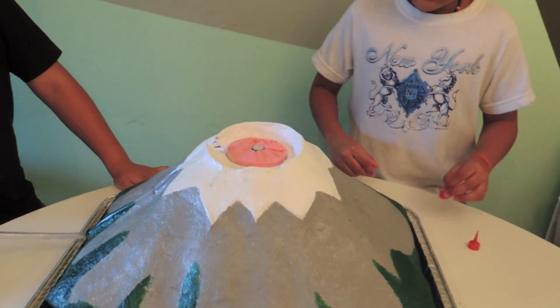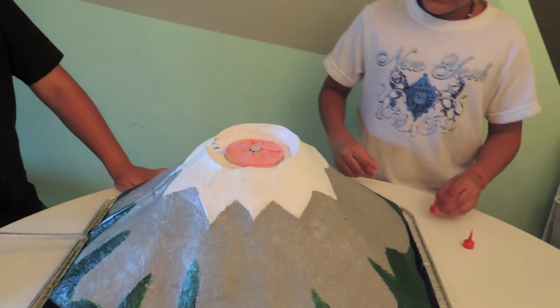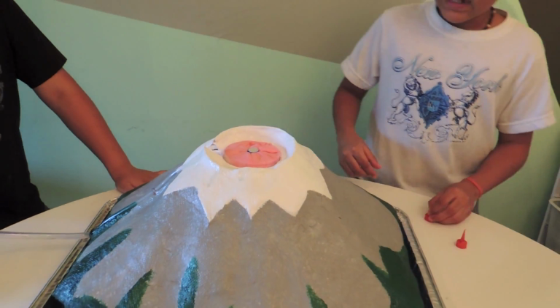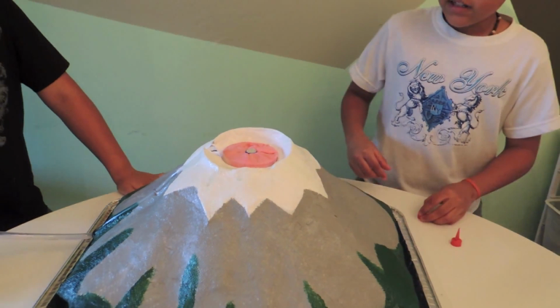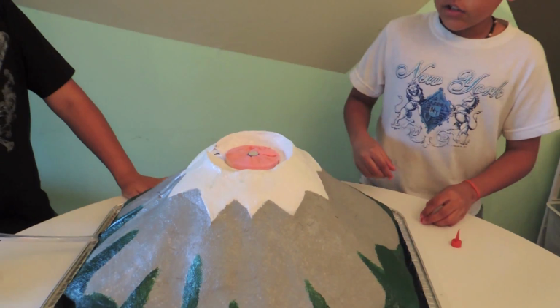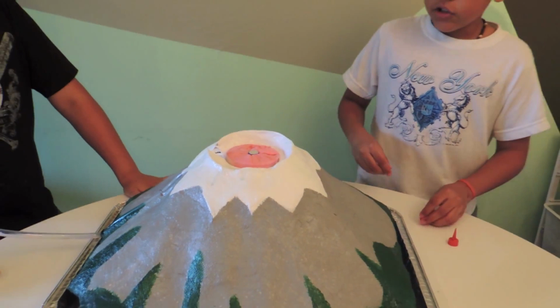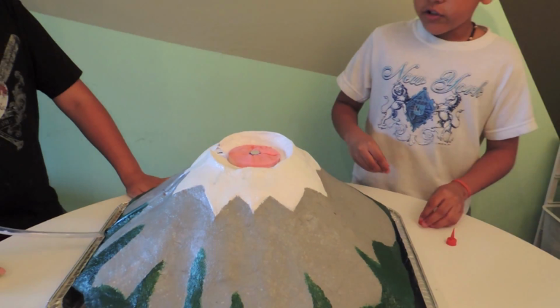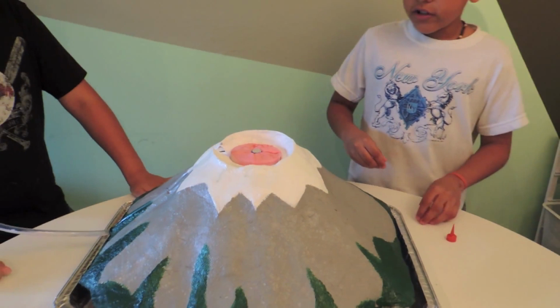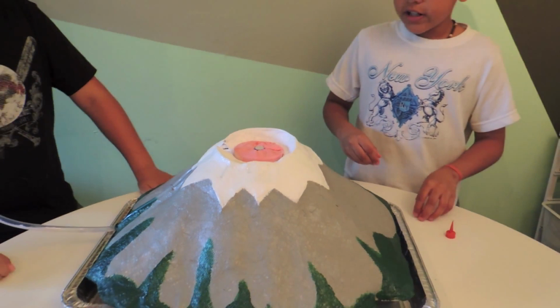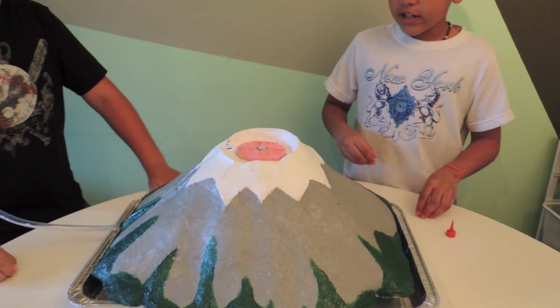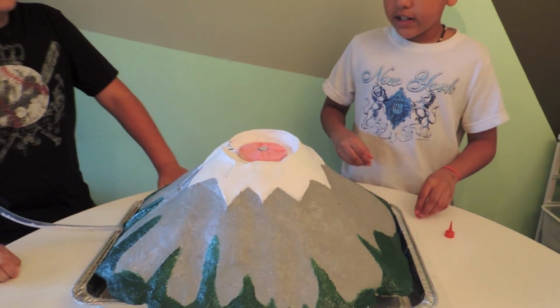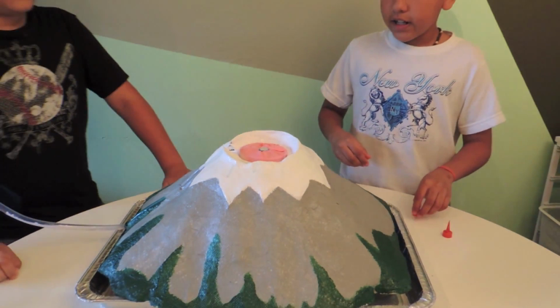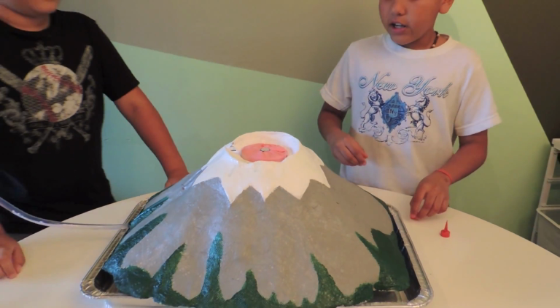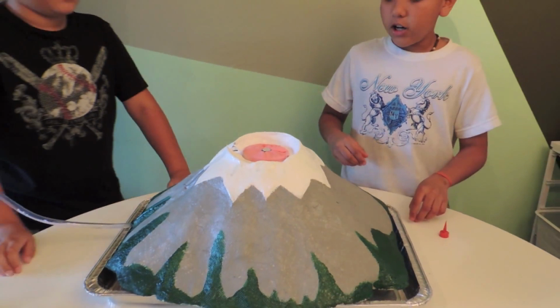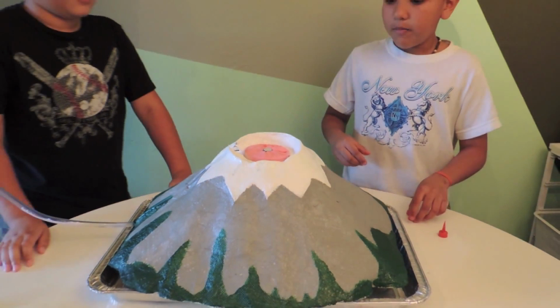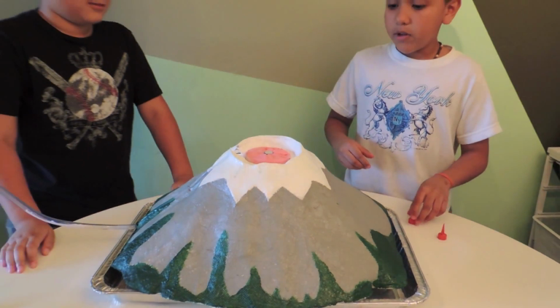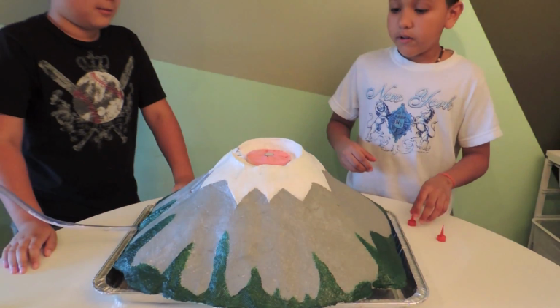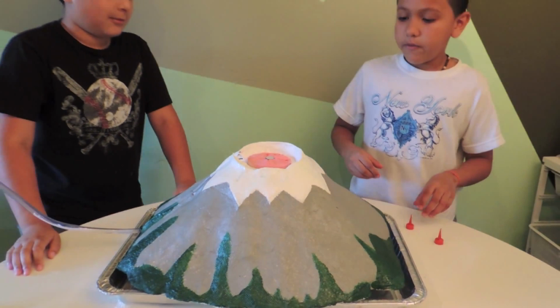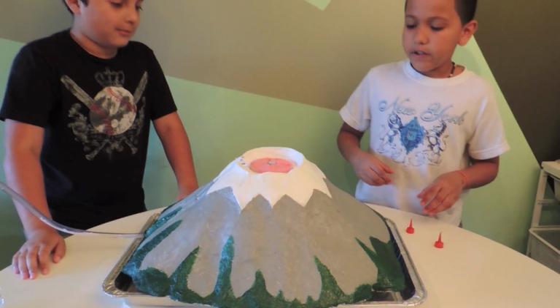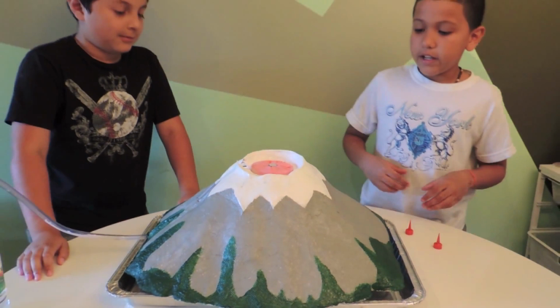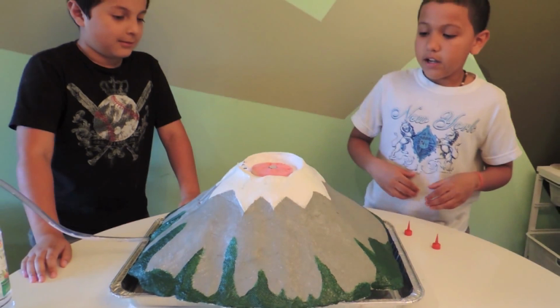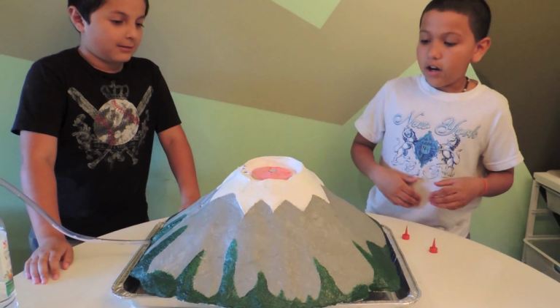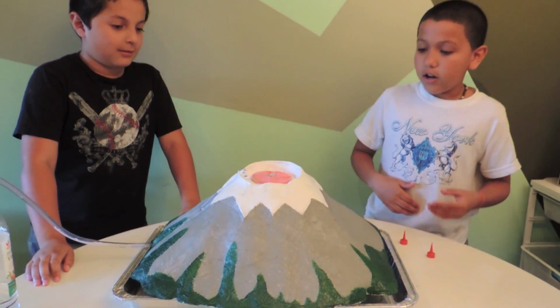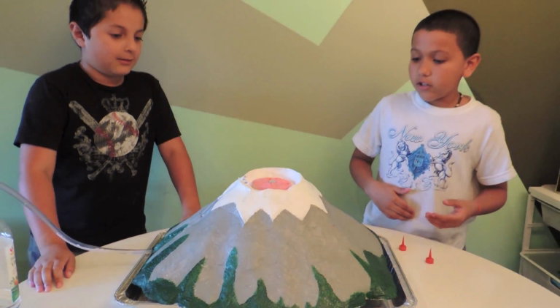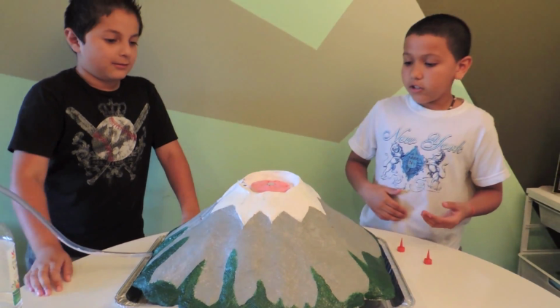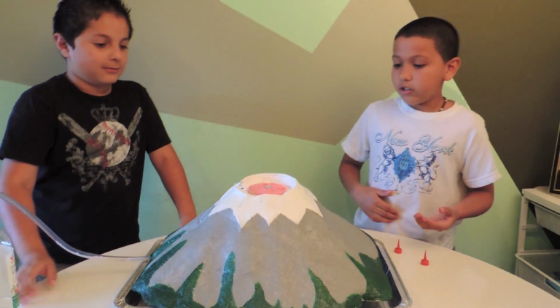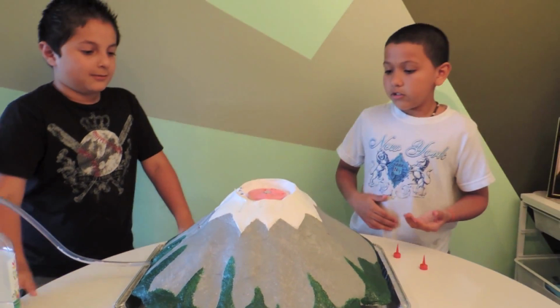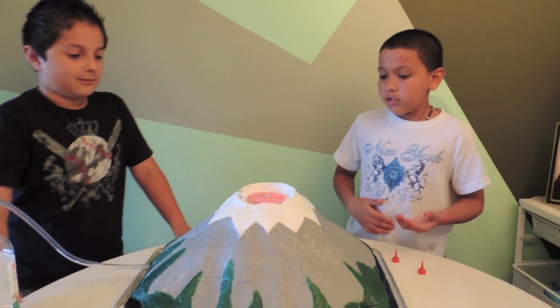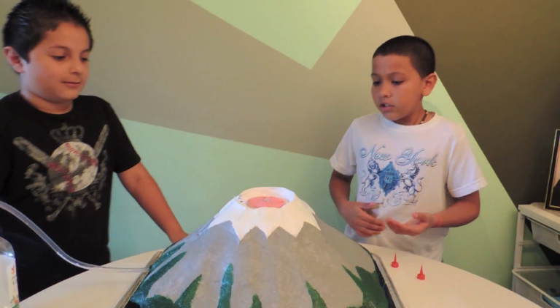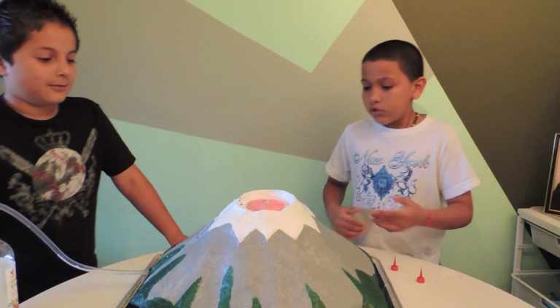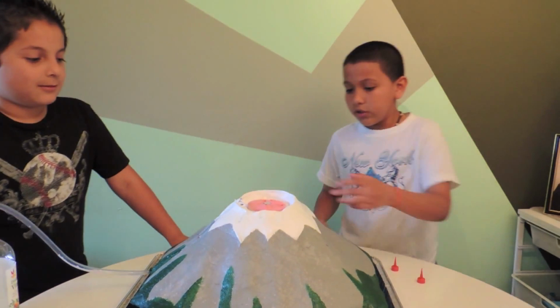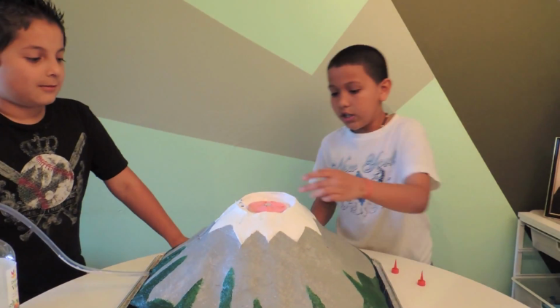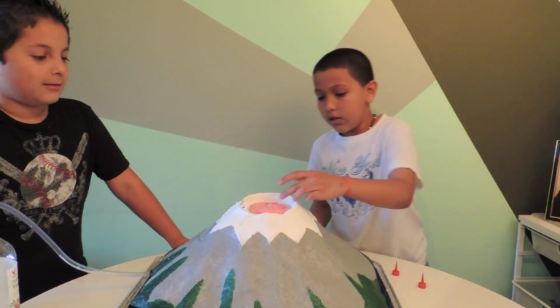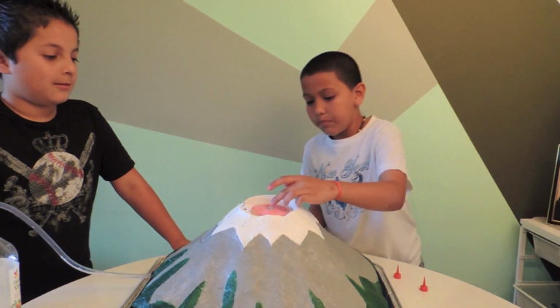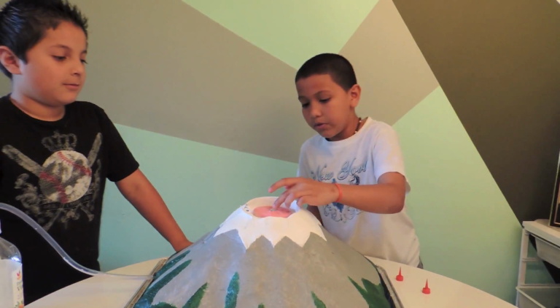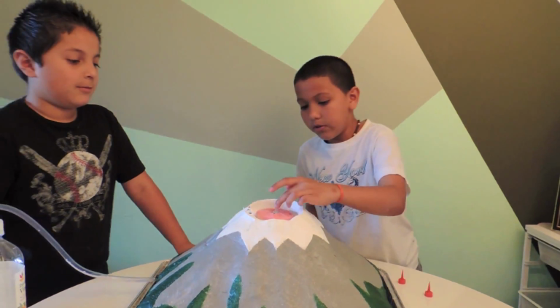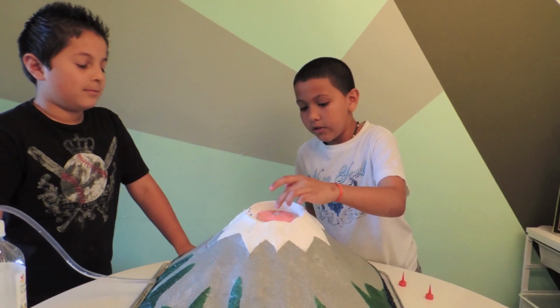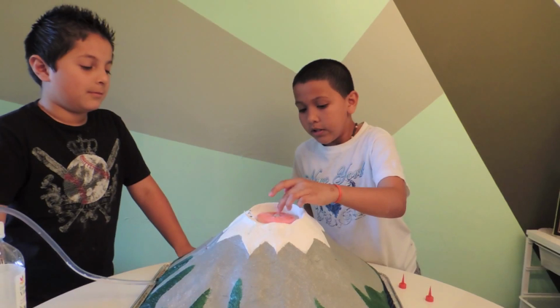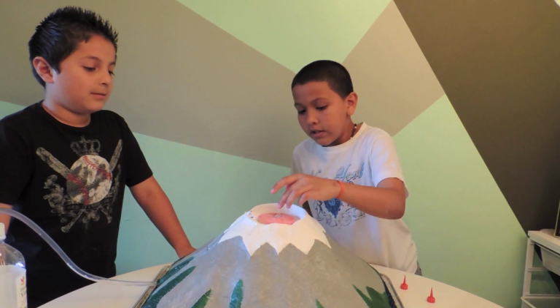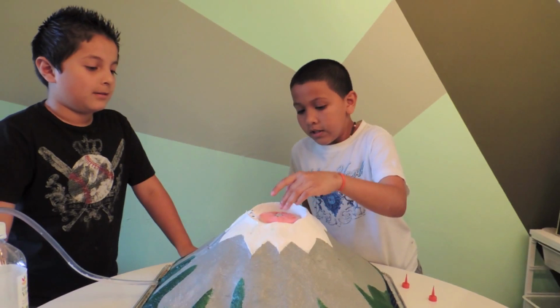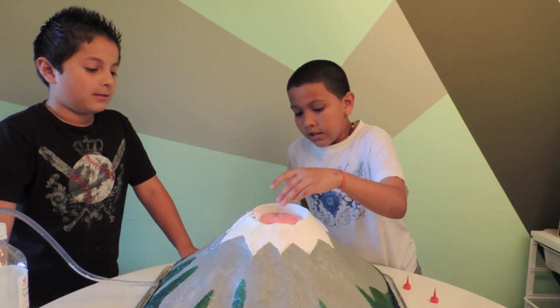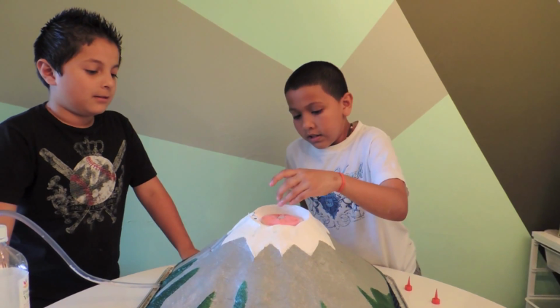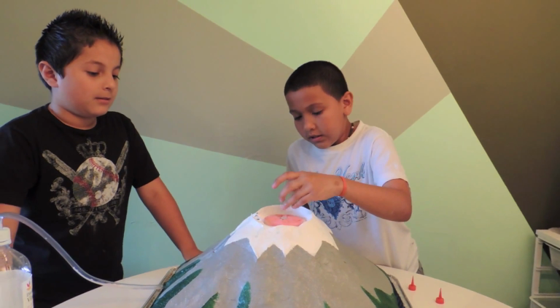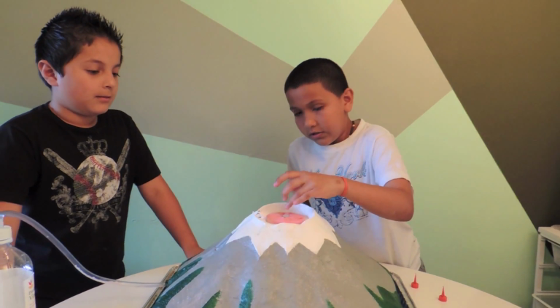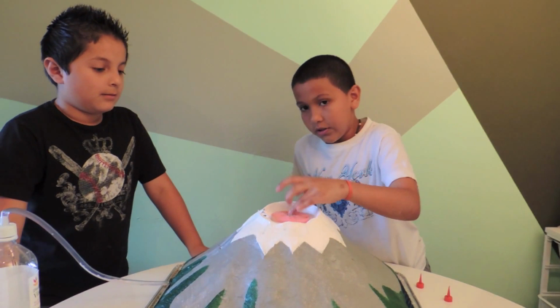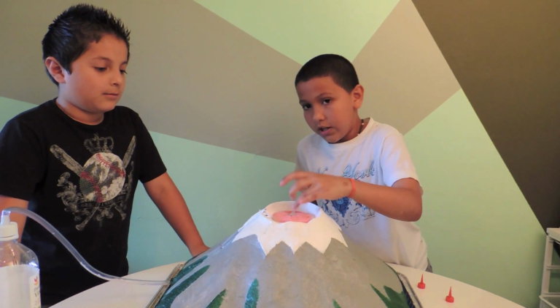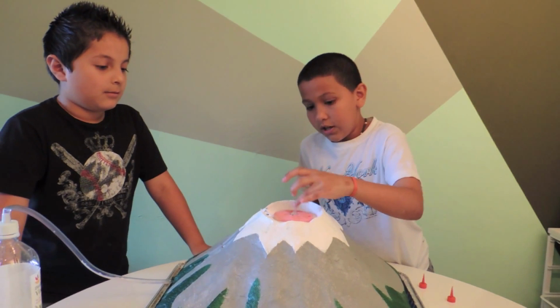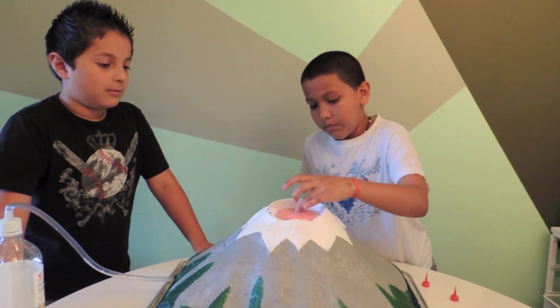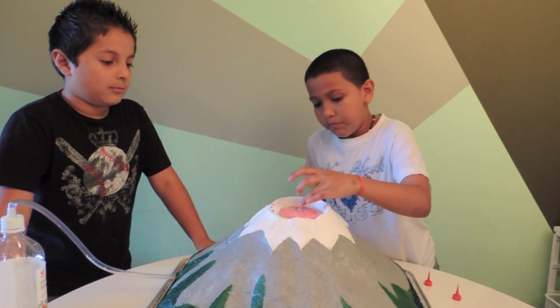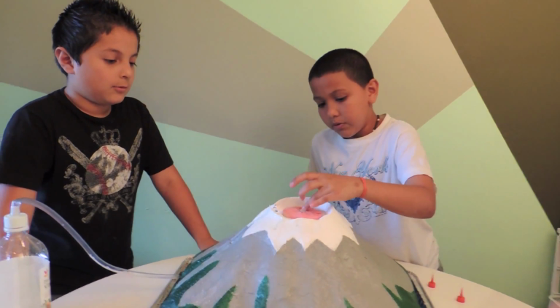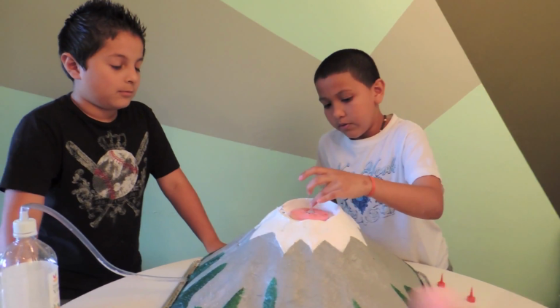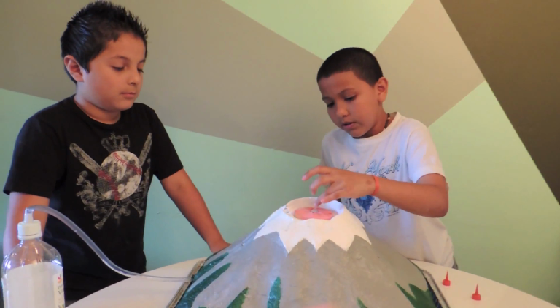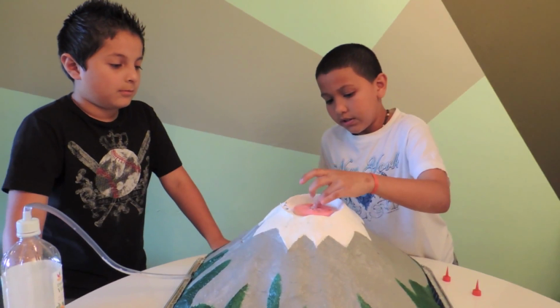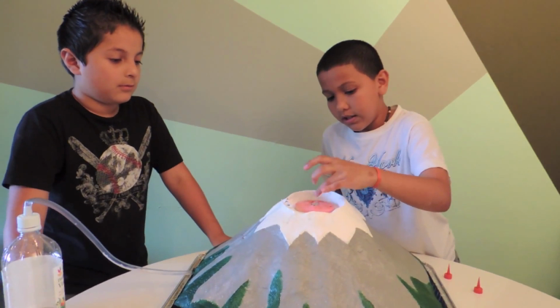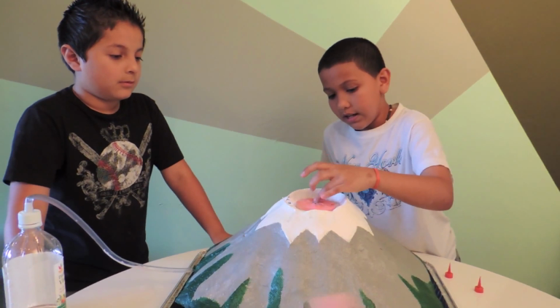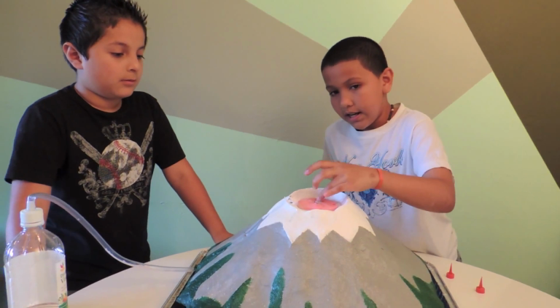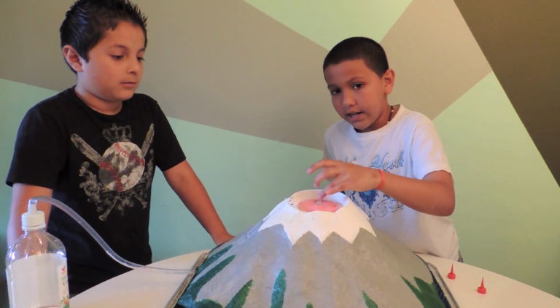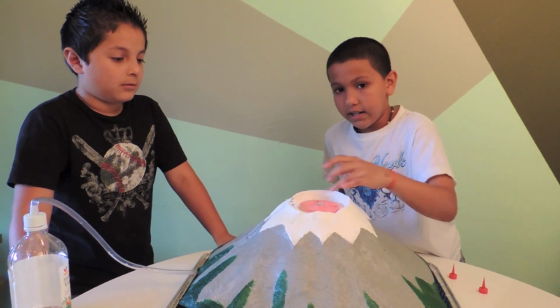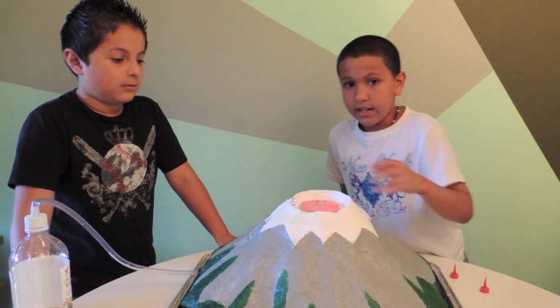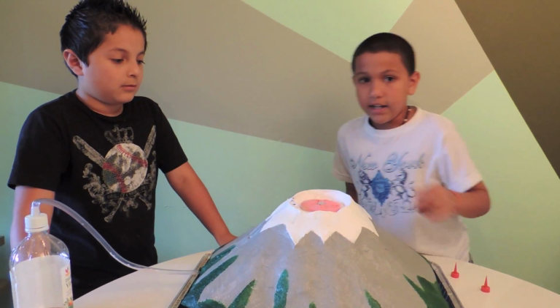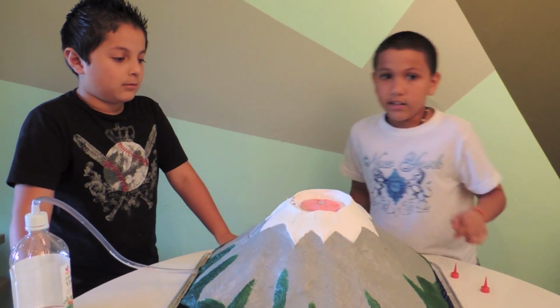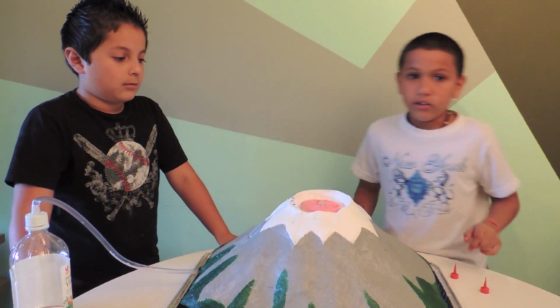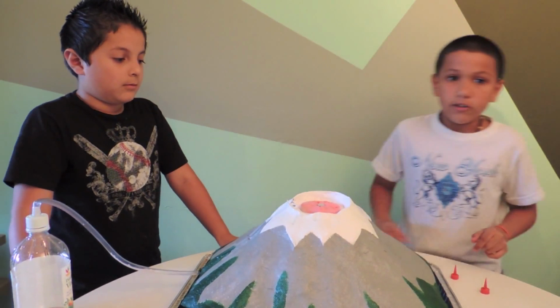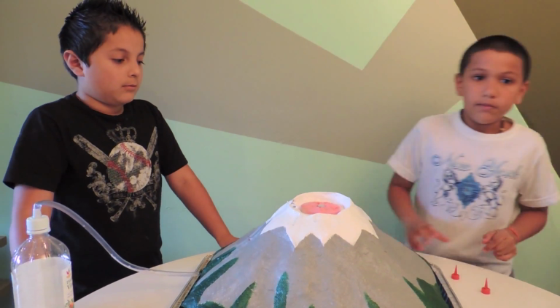Then, you will need an adult to help you with the lighting candle.